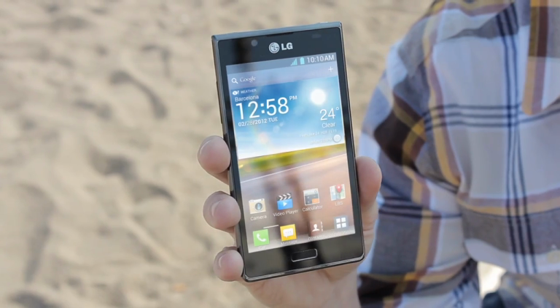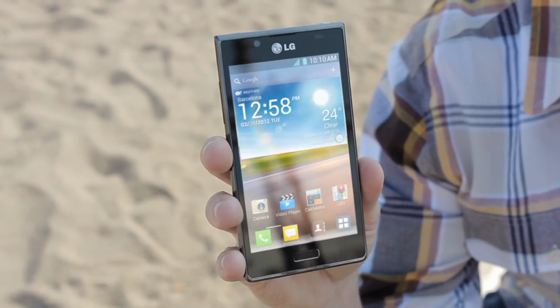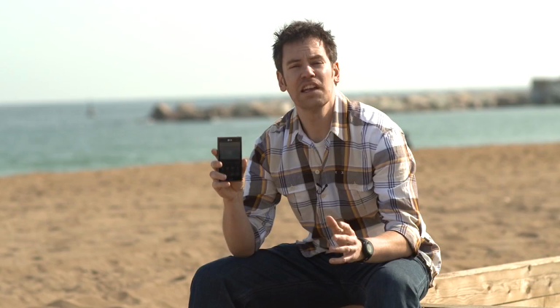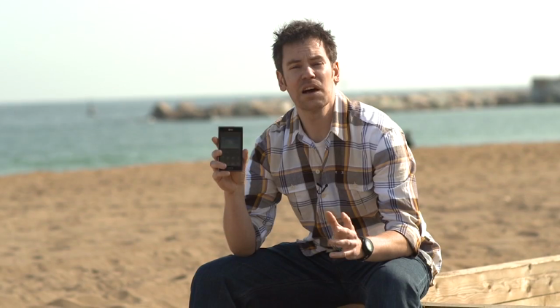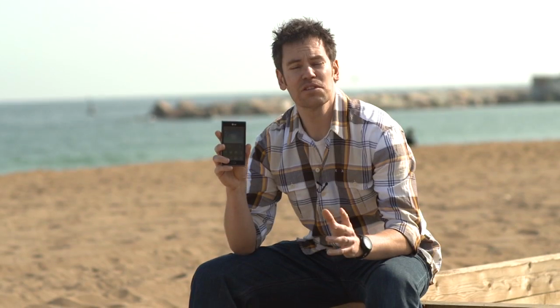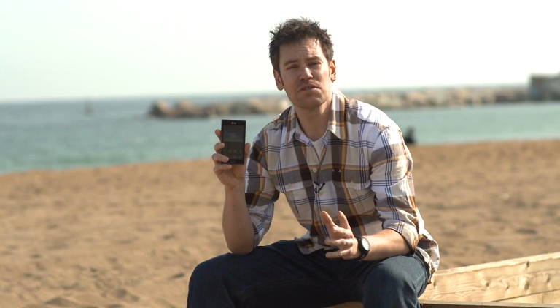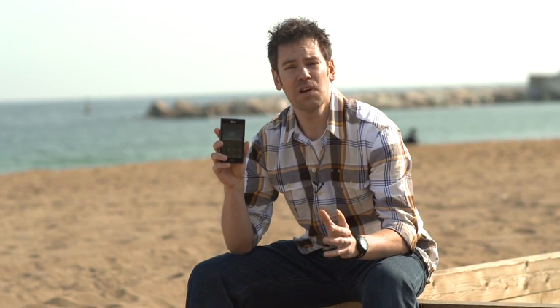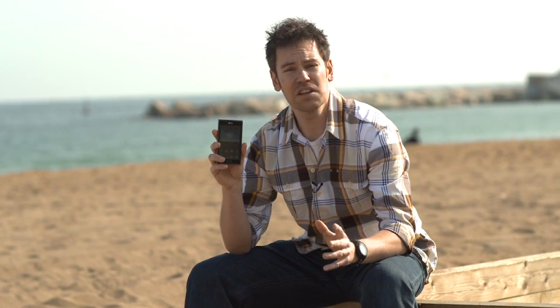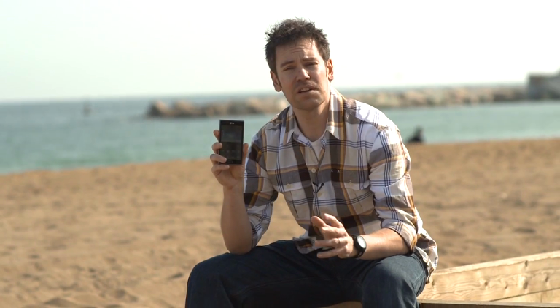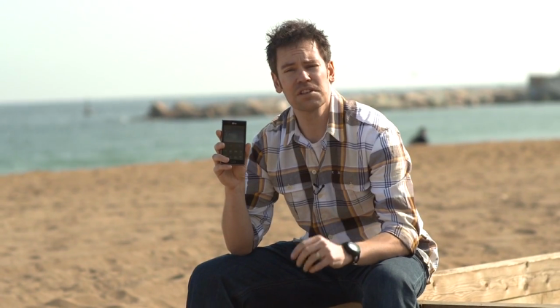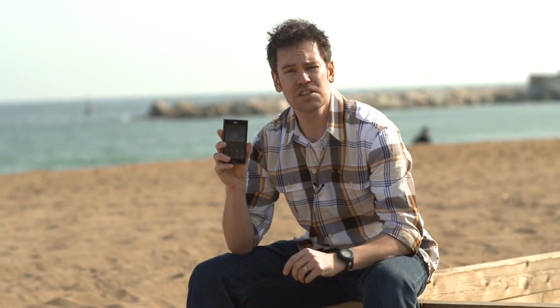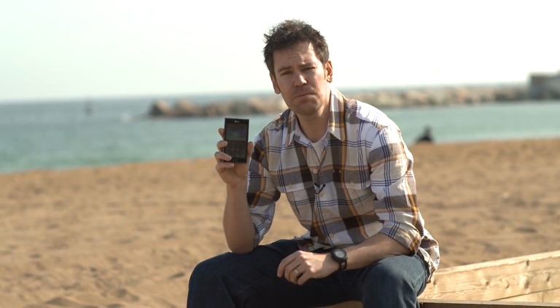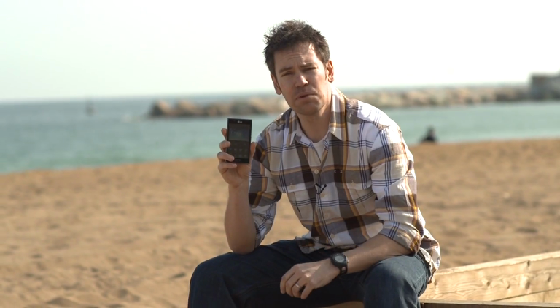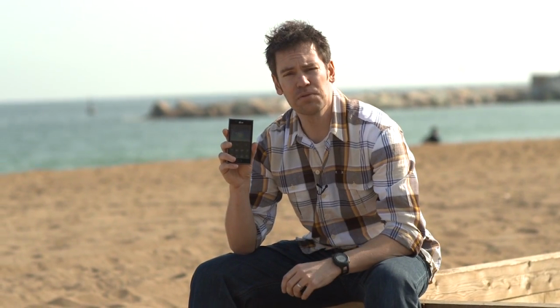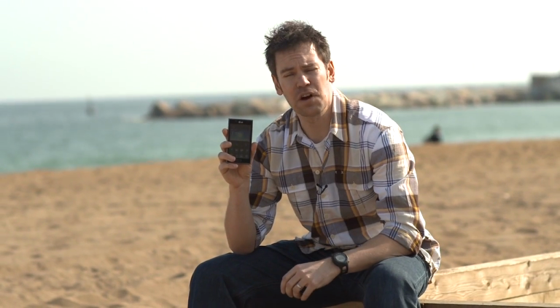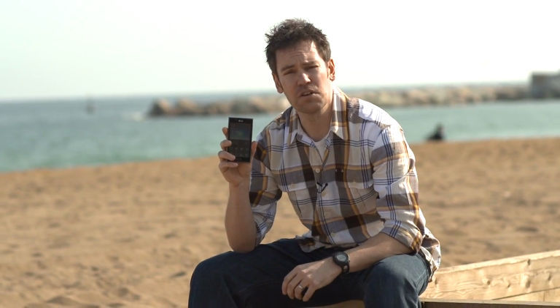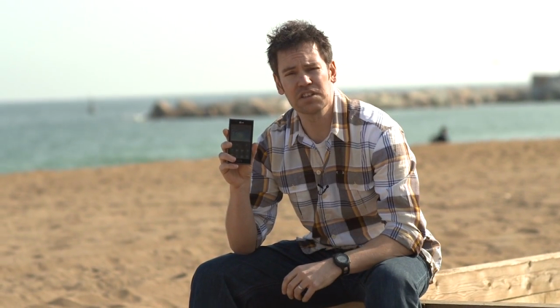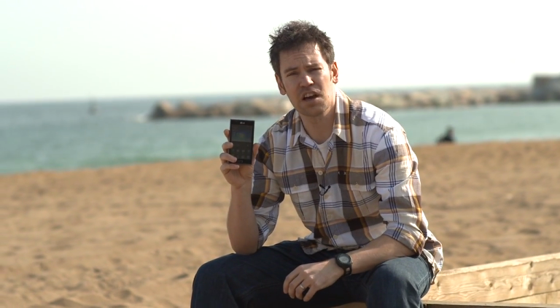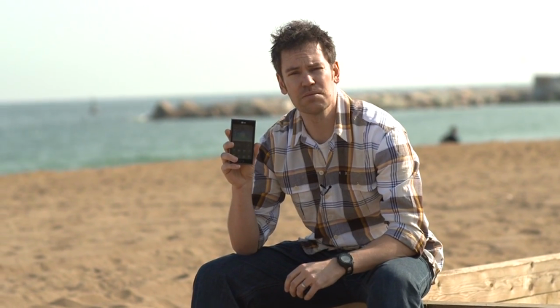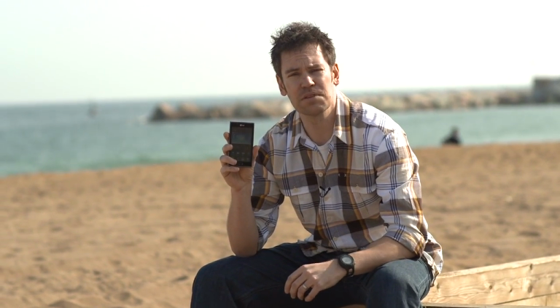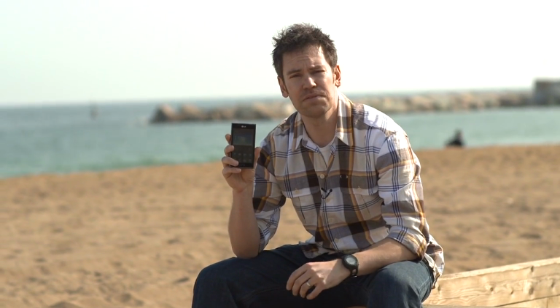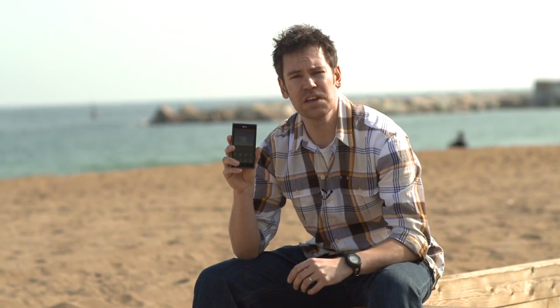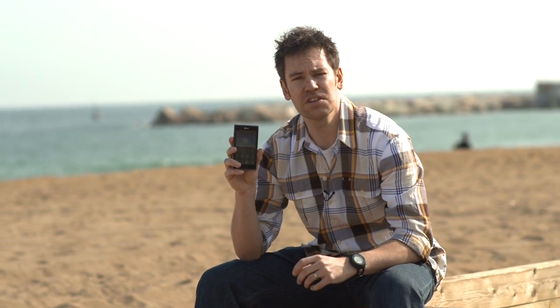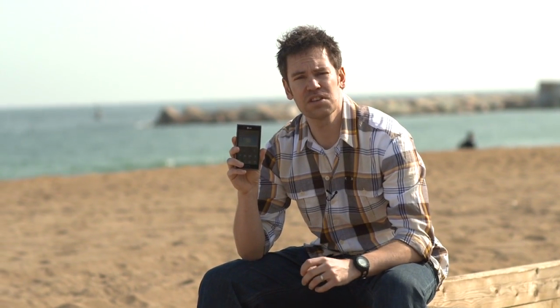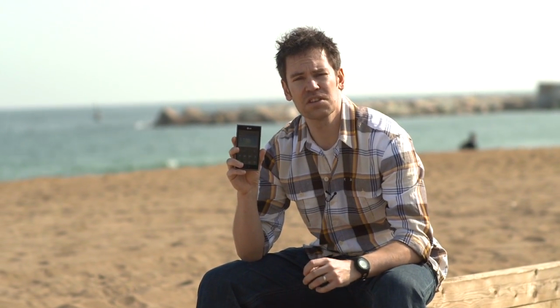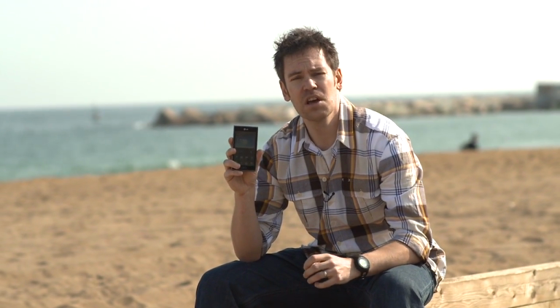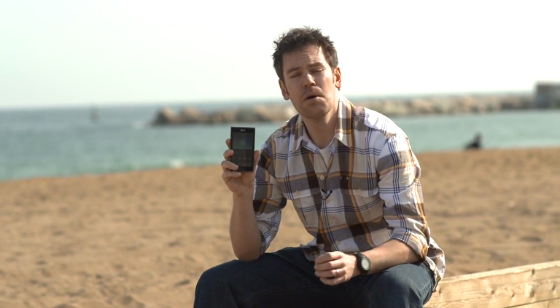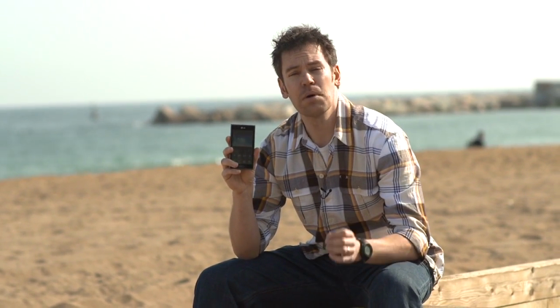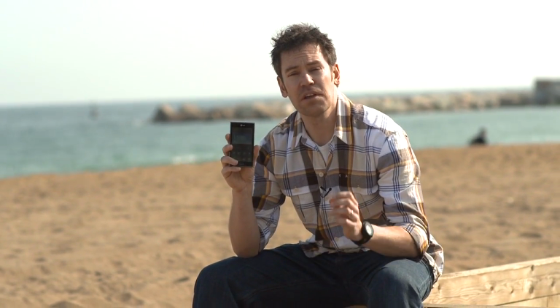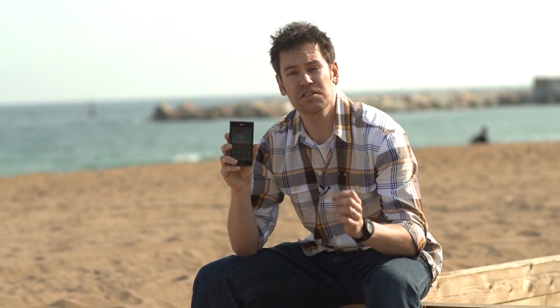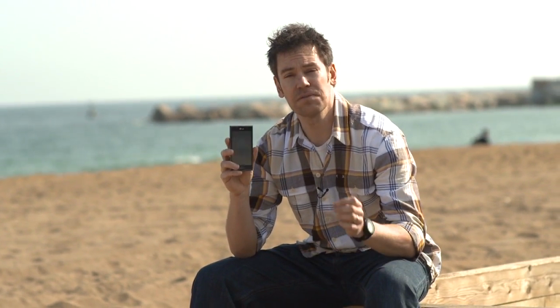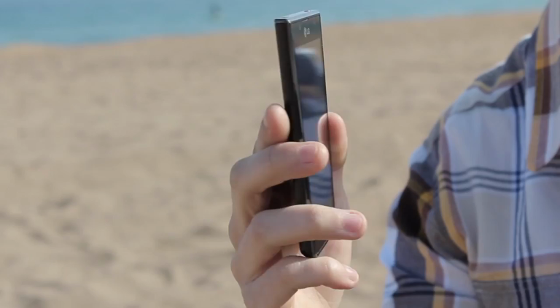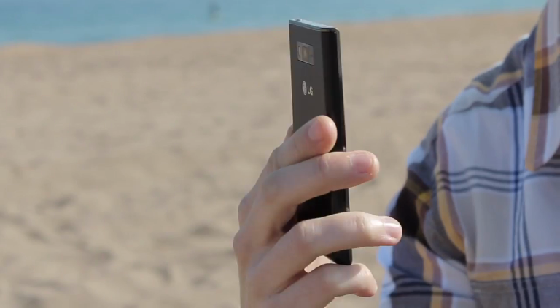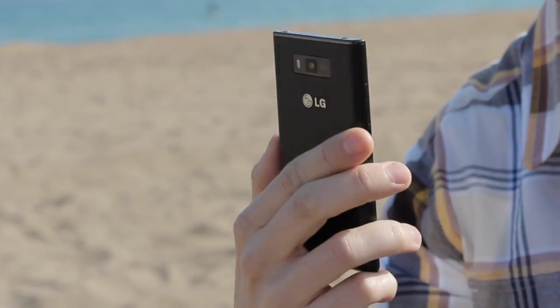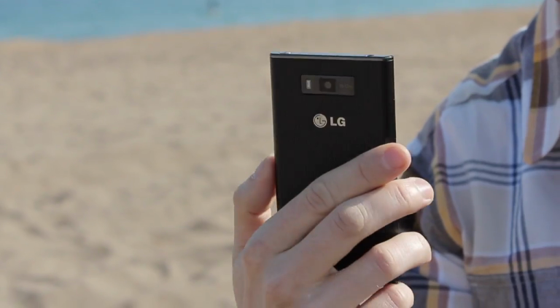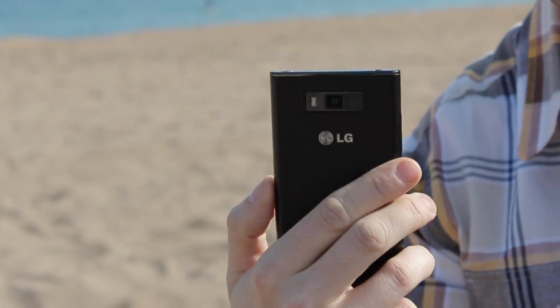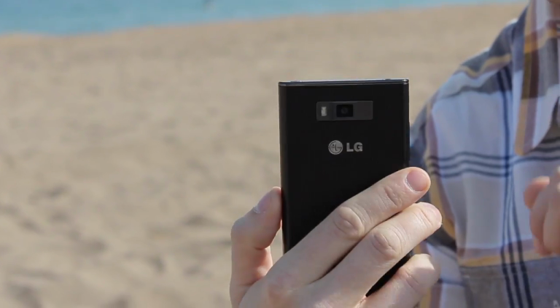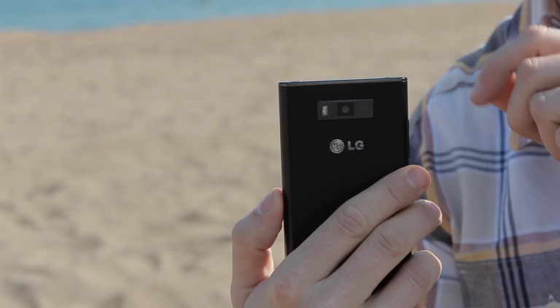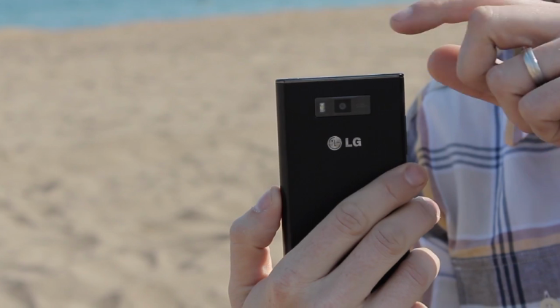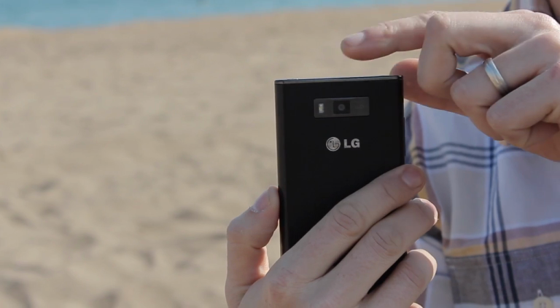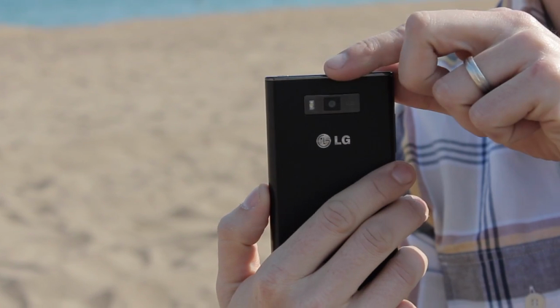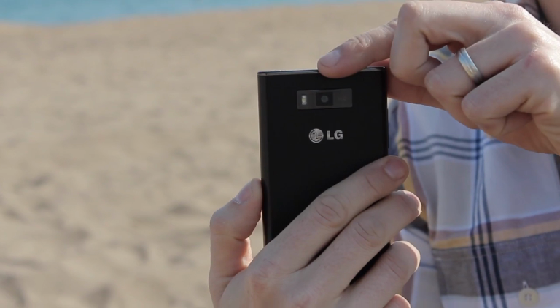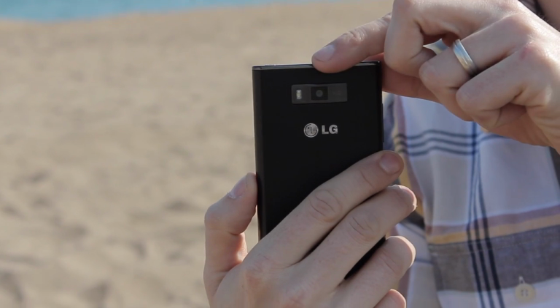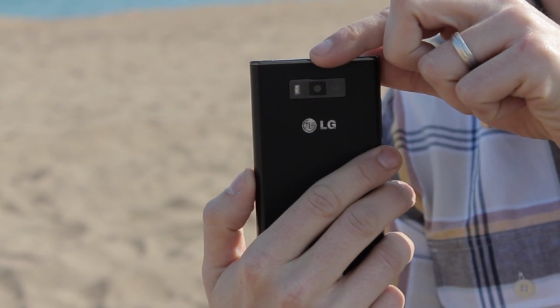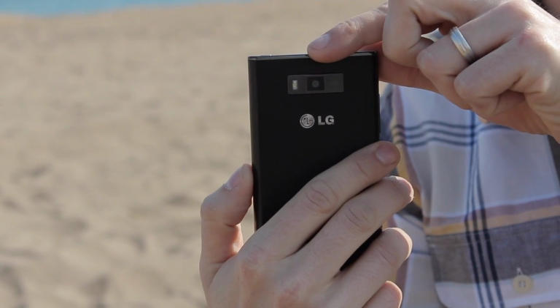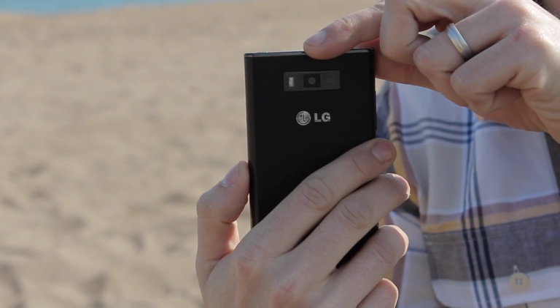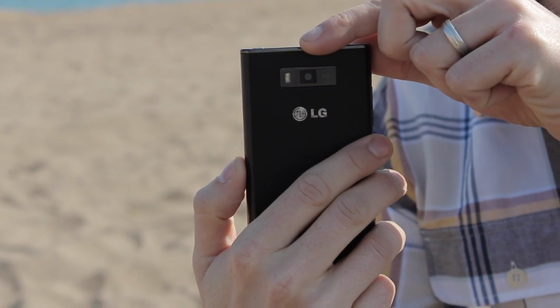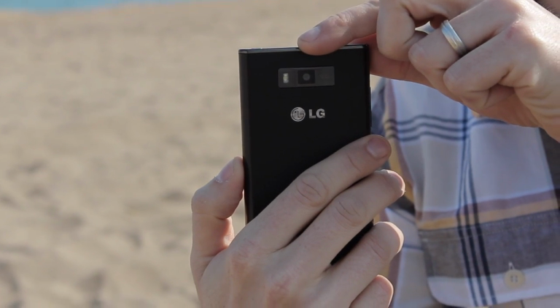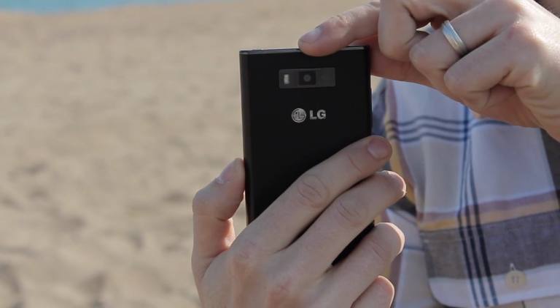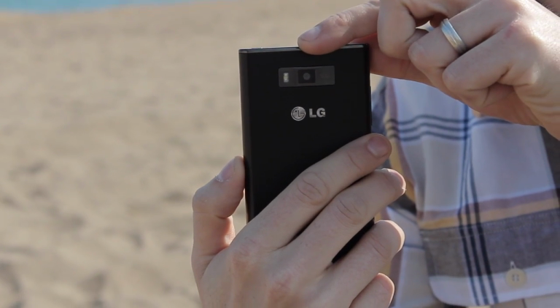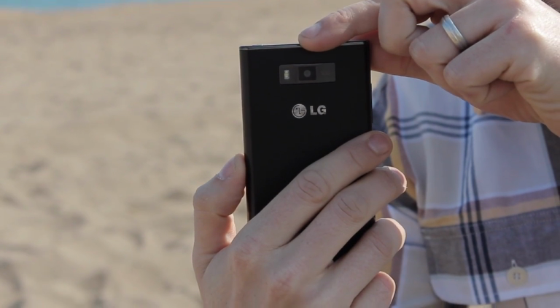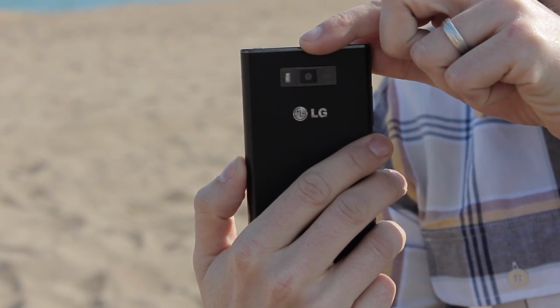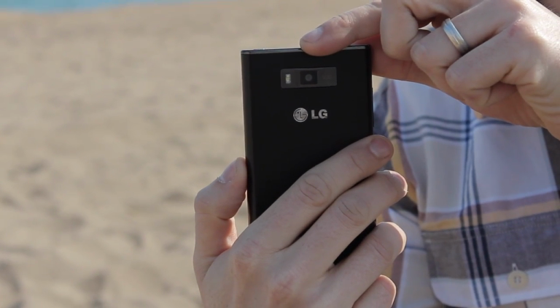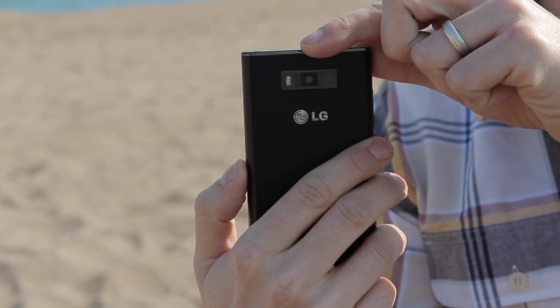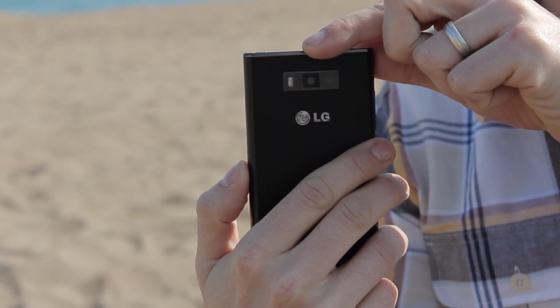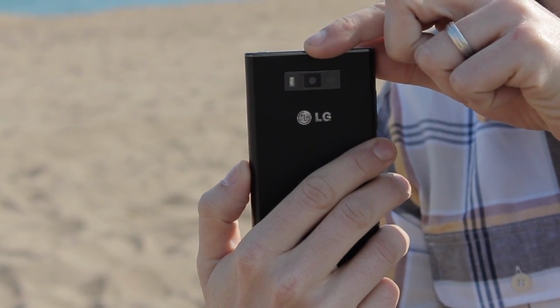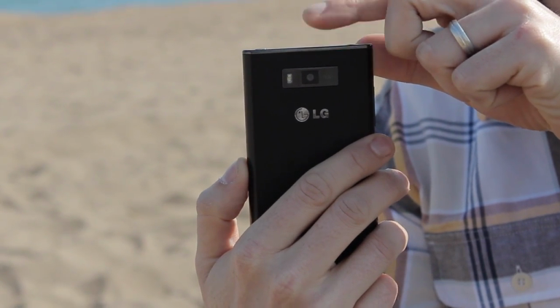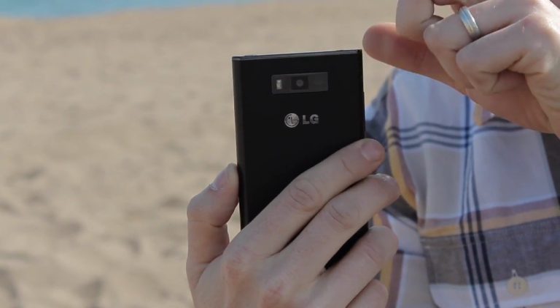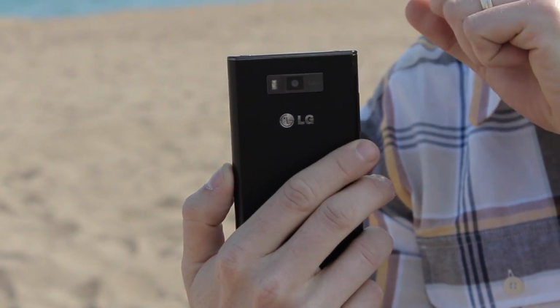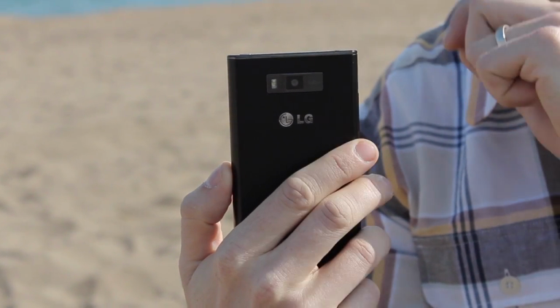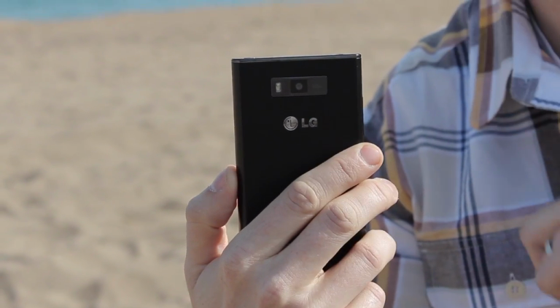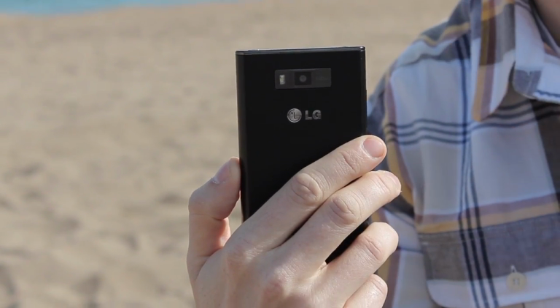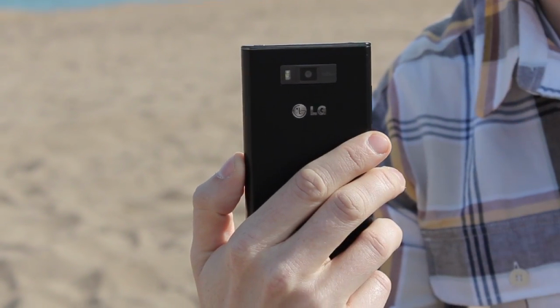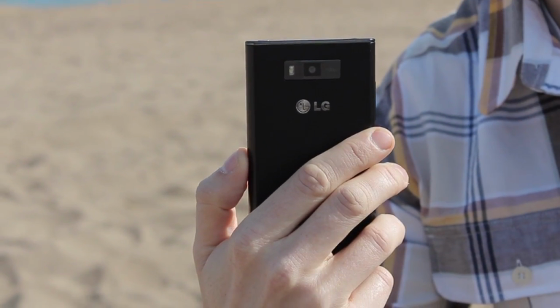It's a relatively simple phone in terms of features, but there's a 5-megapixel camera around the back, which is great for taking photos and video.